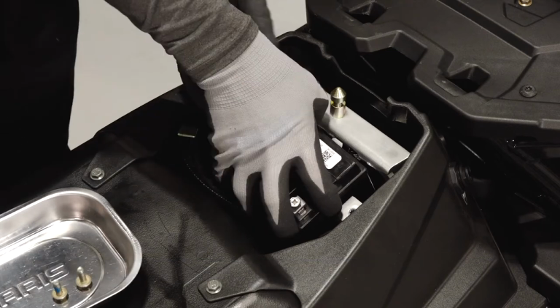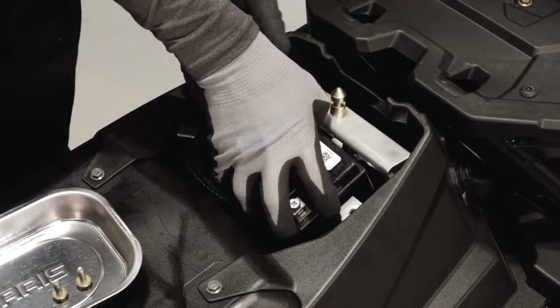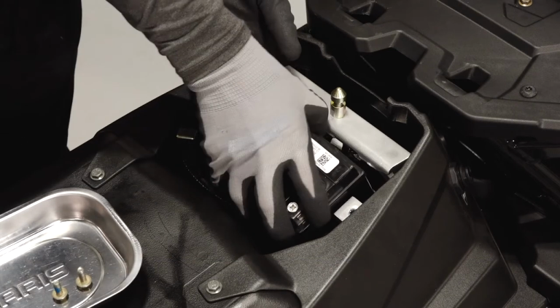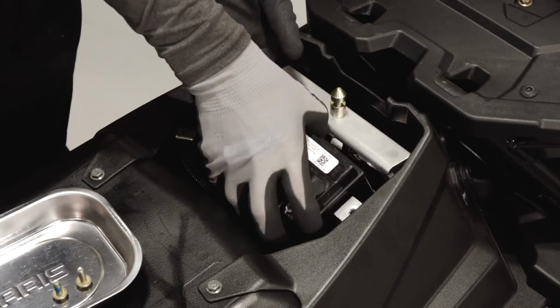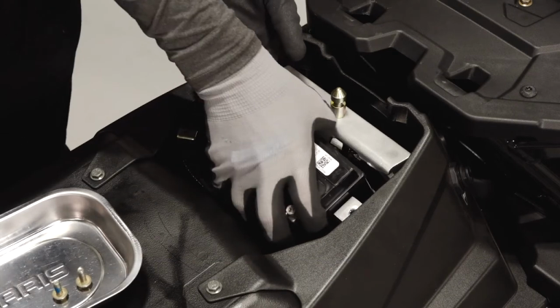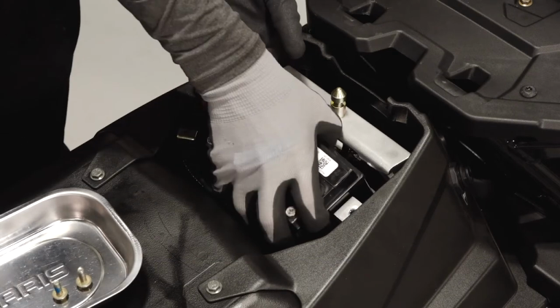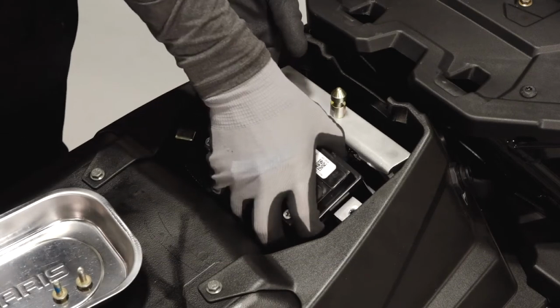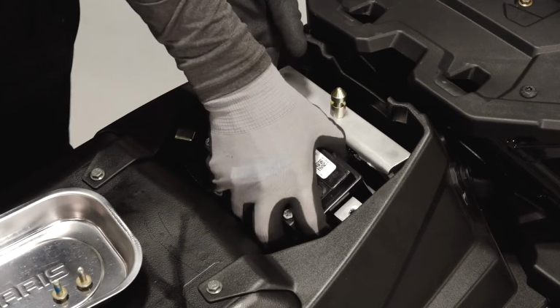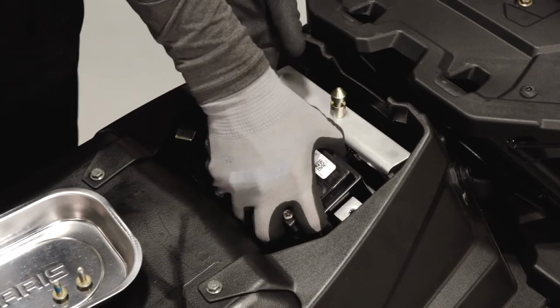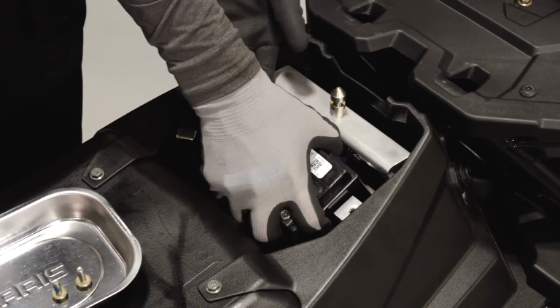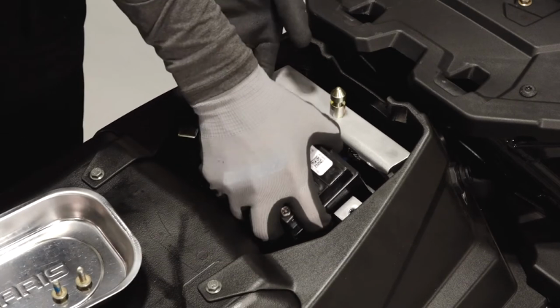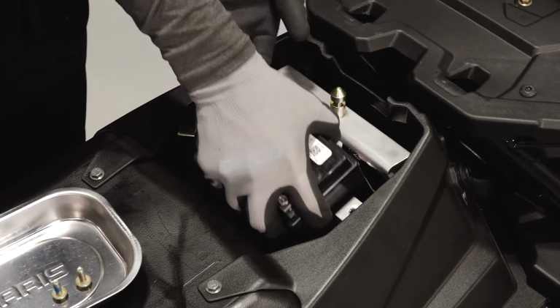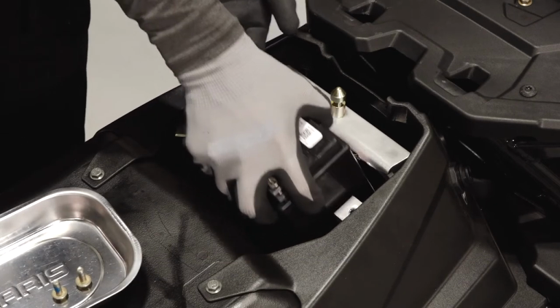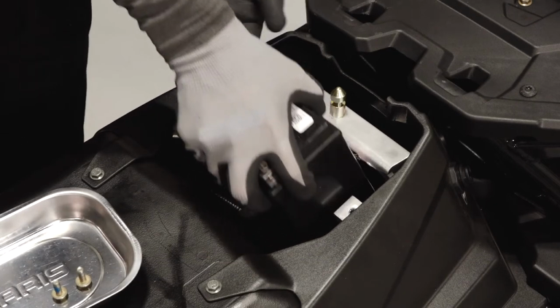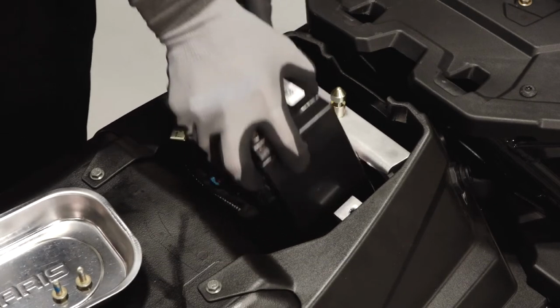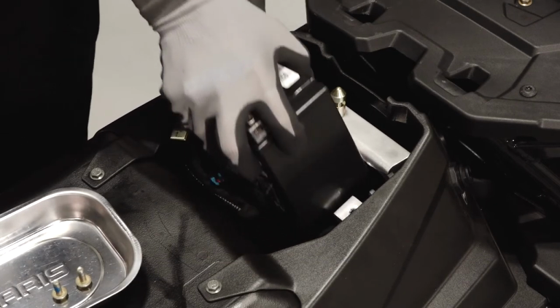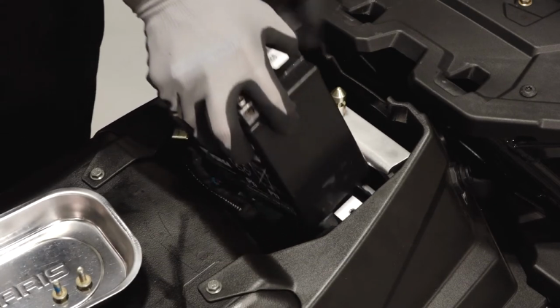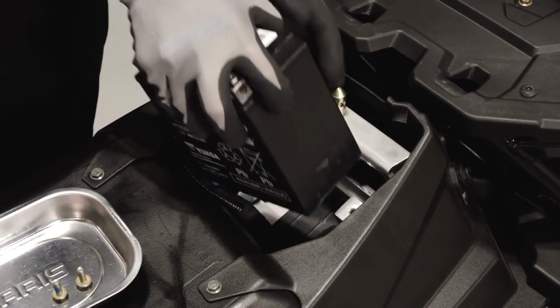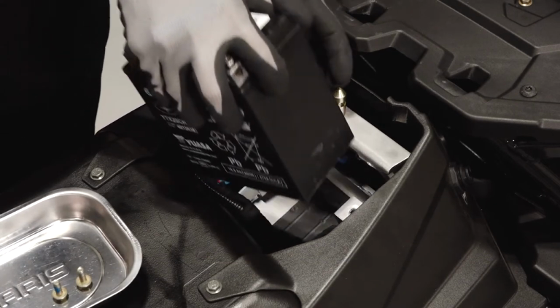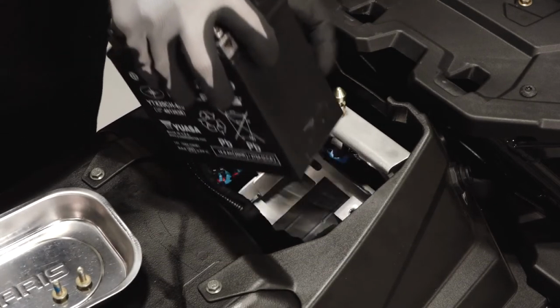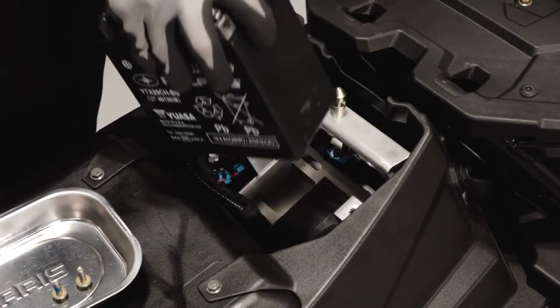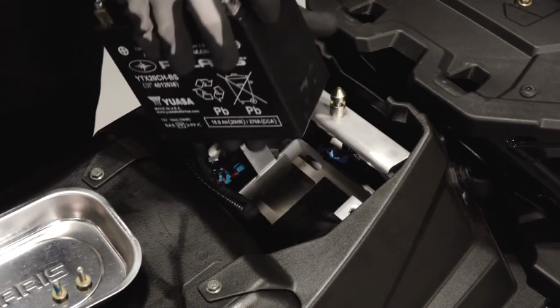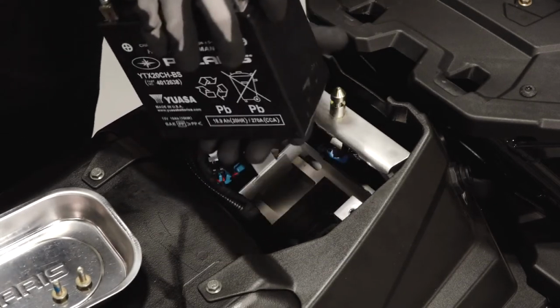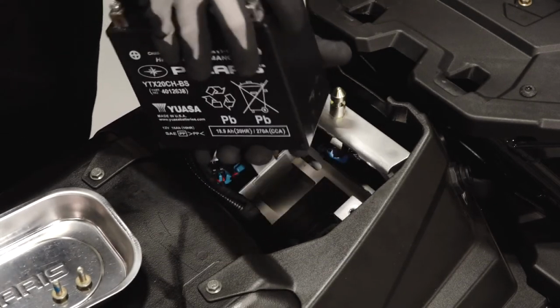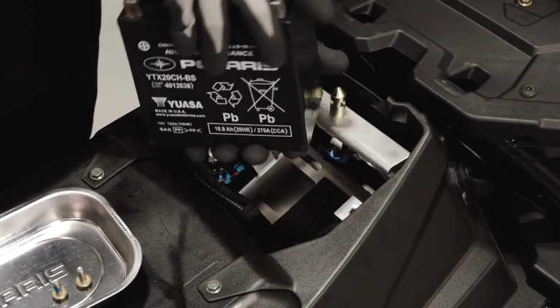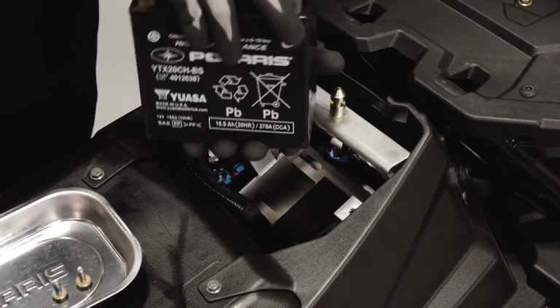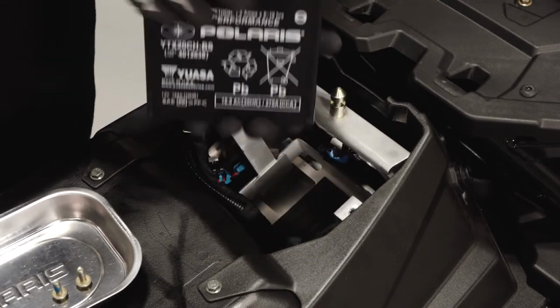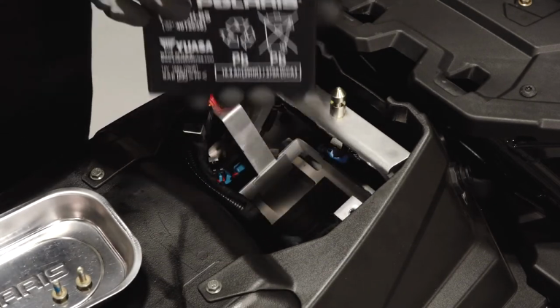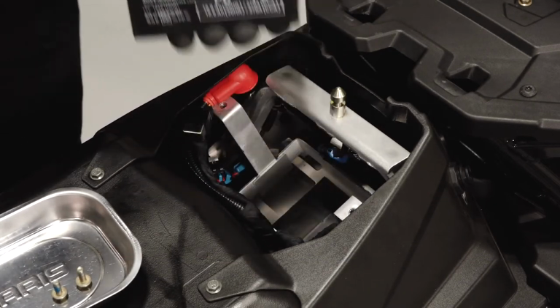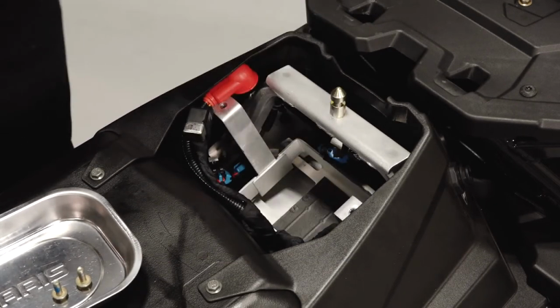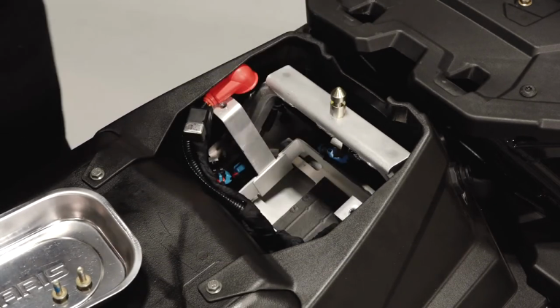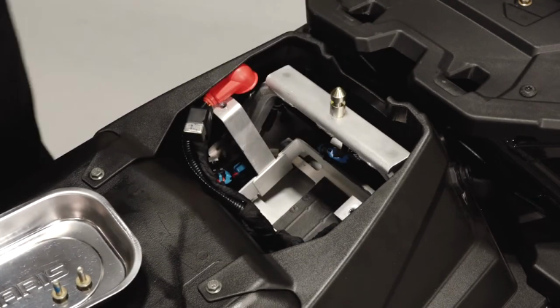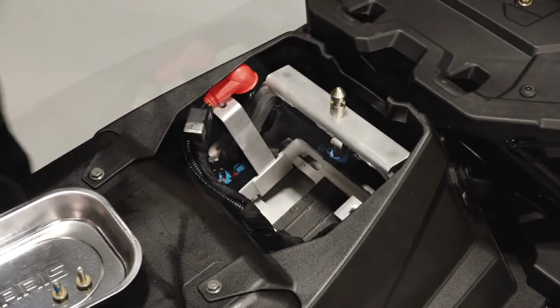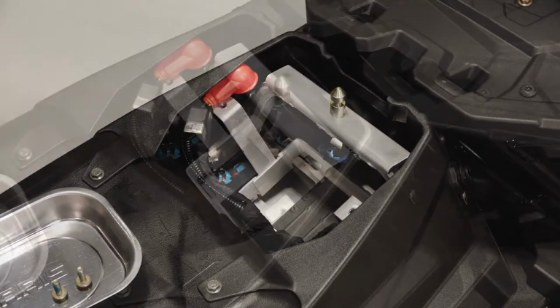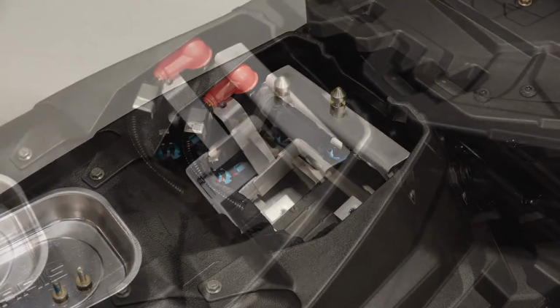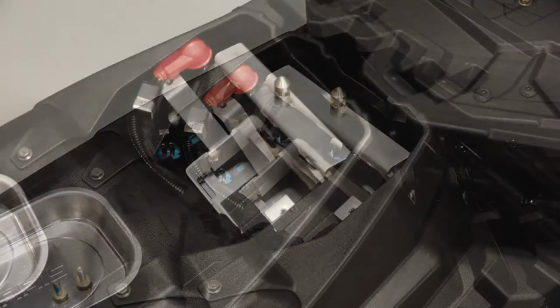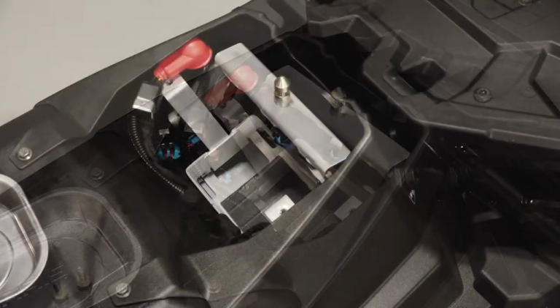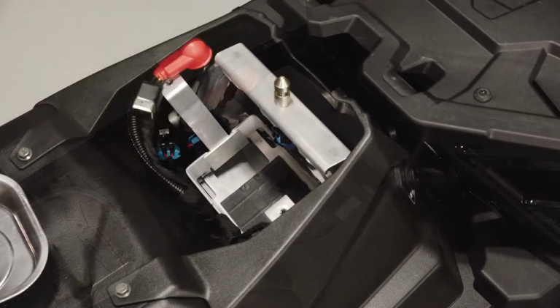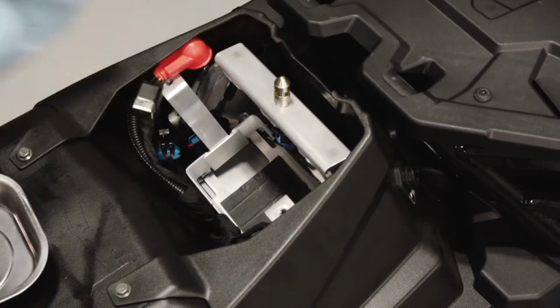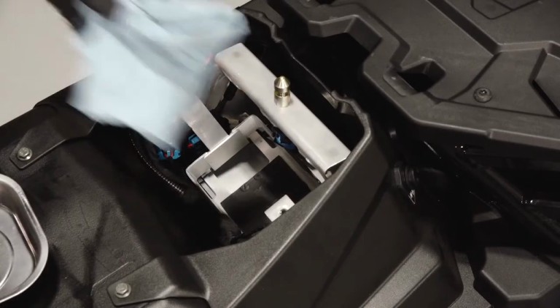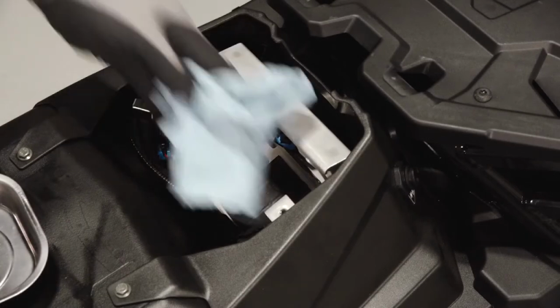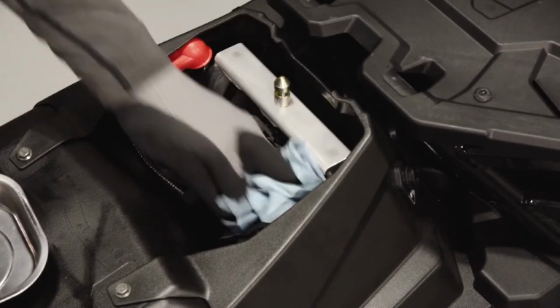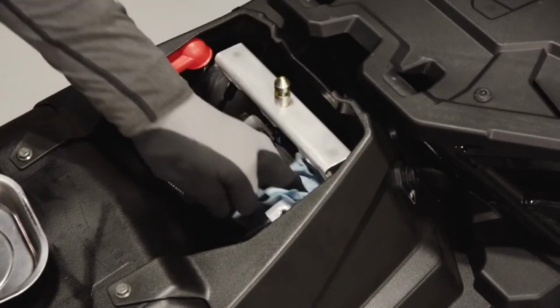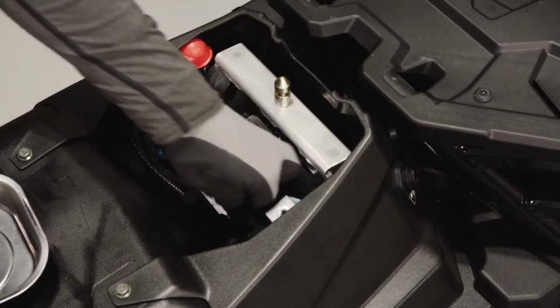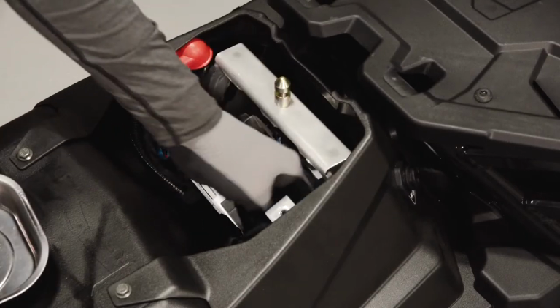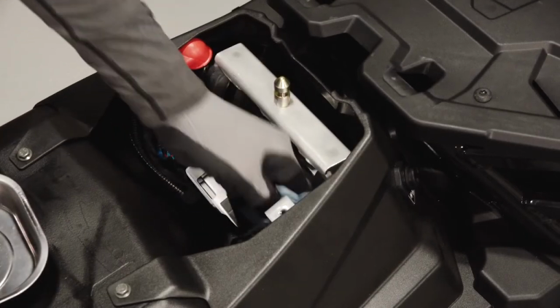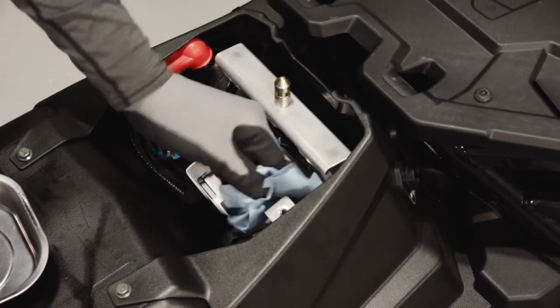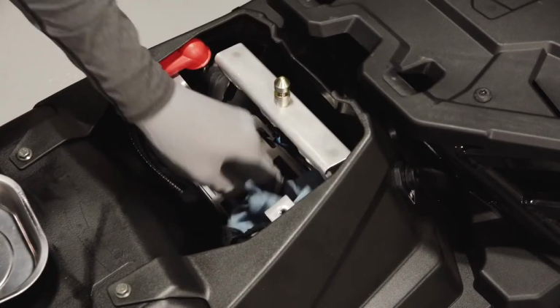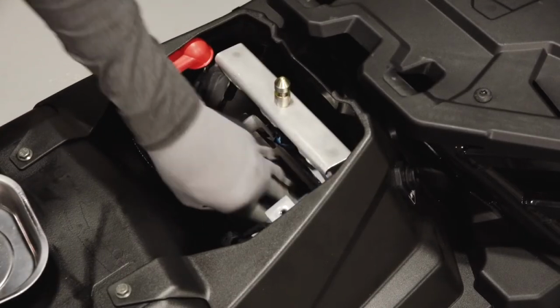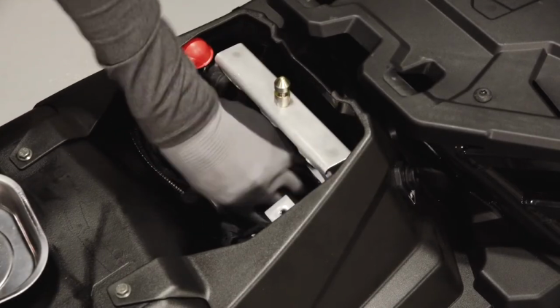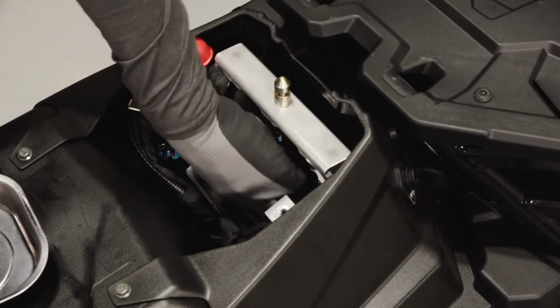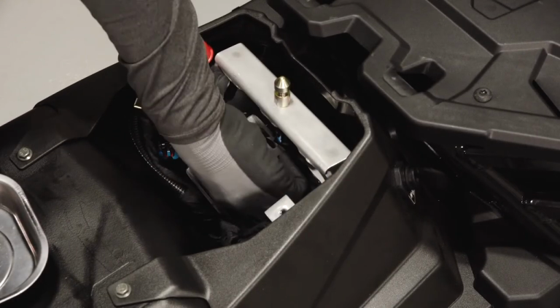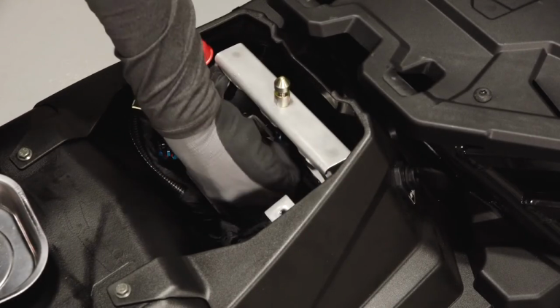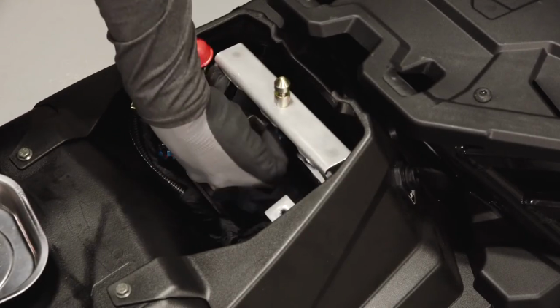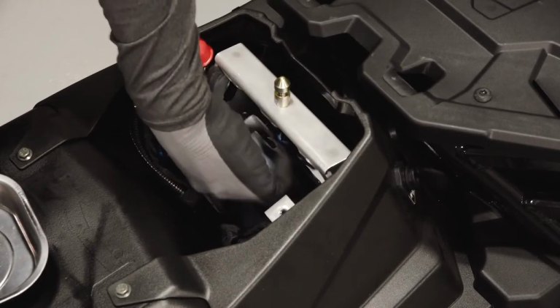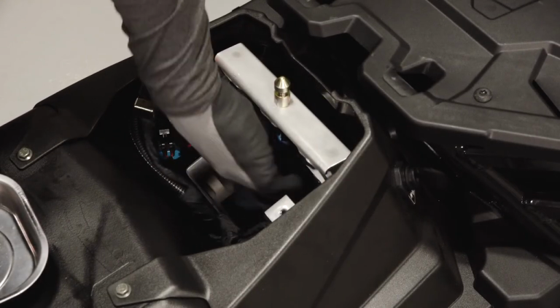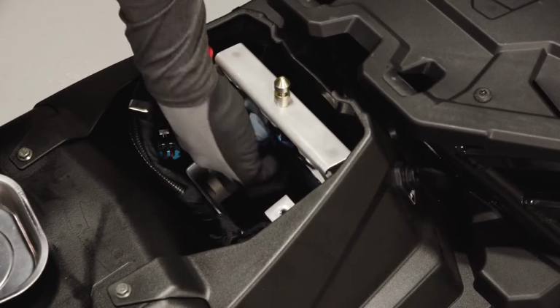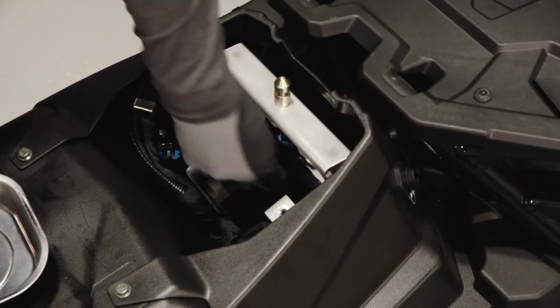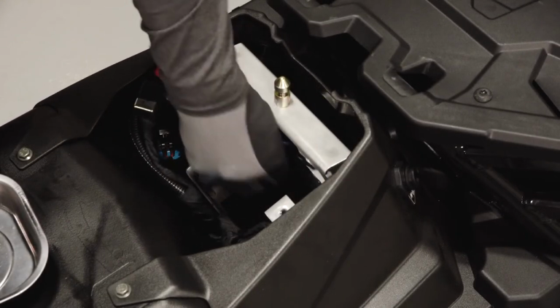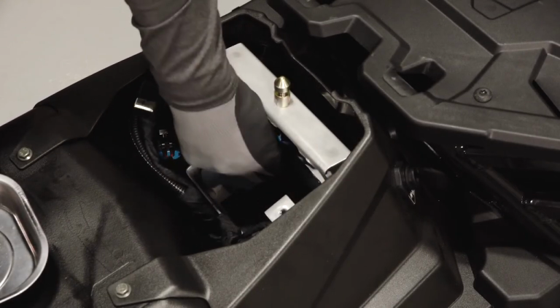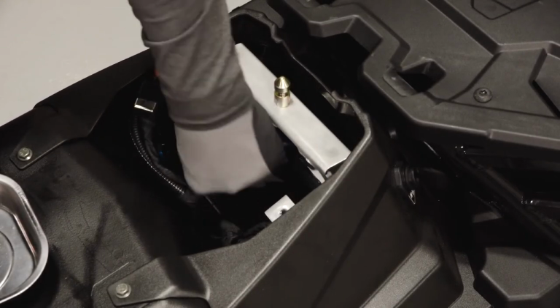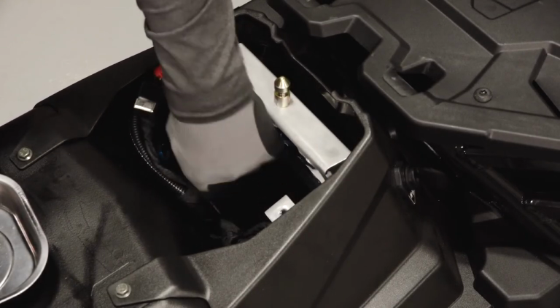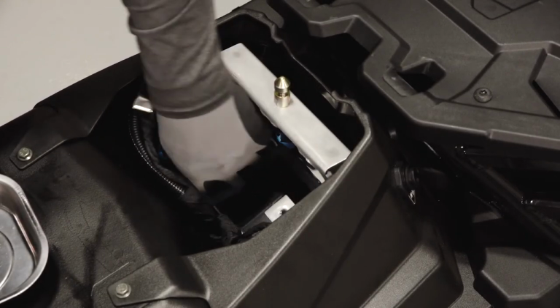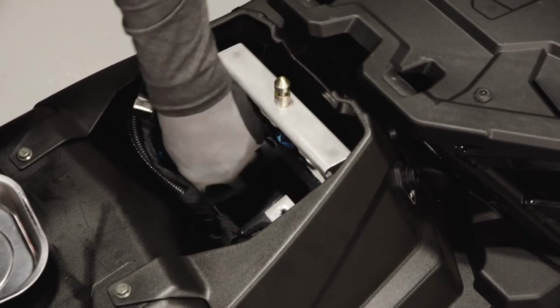Lift the battery up to remove from the snowmobile. Clean out the inside of the battery tray with a clean cloth.